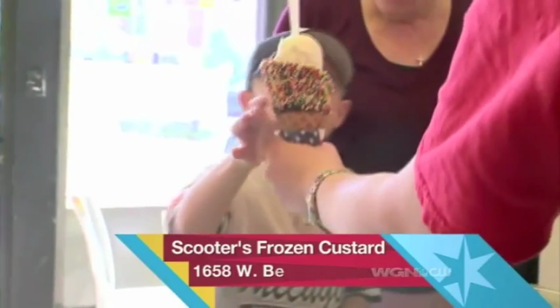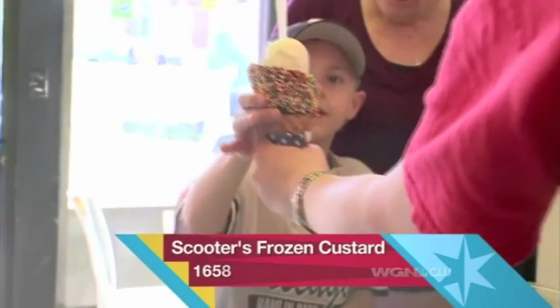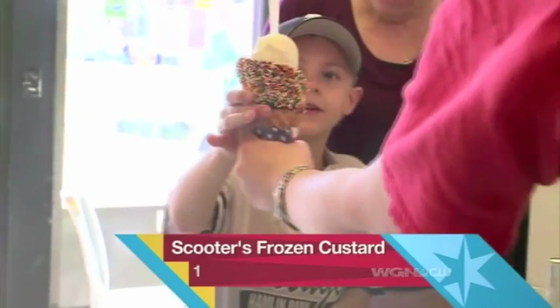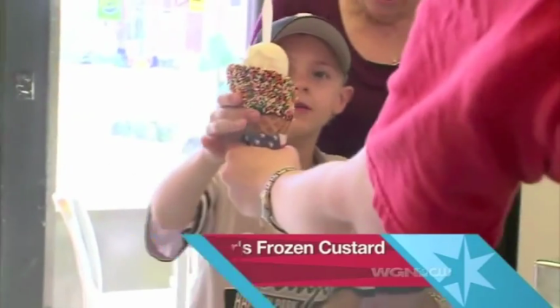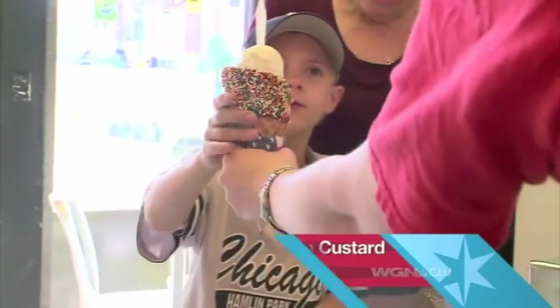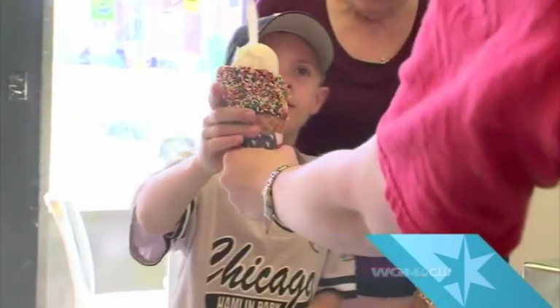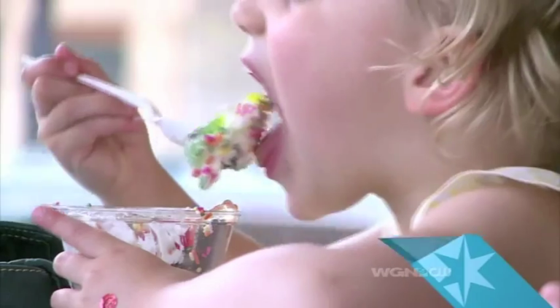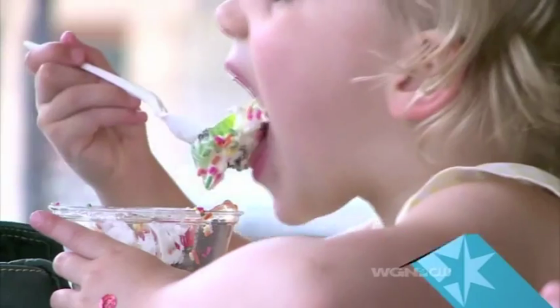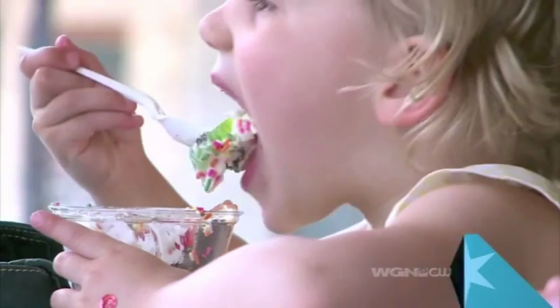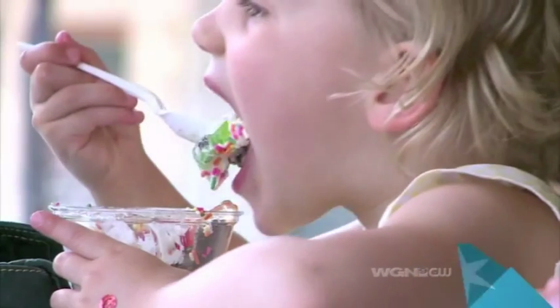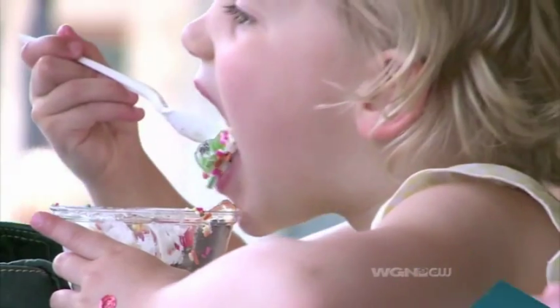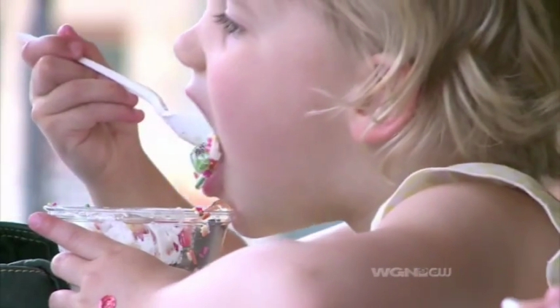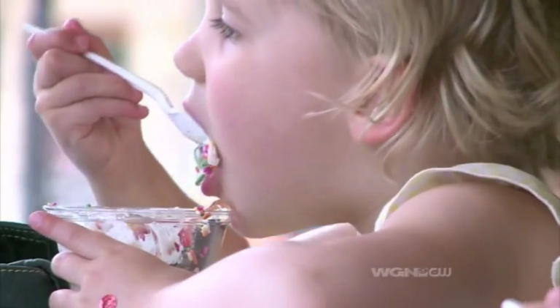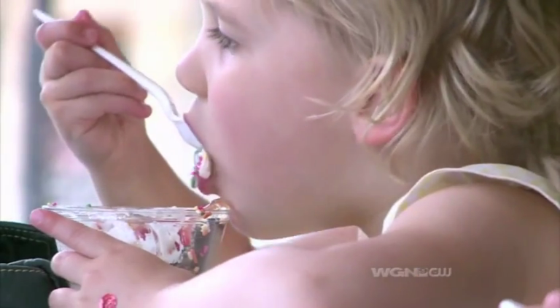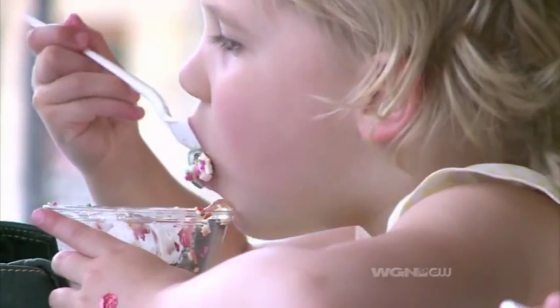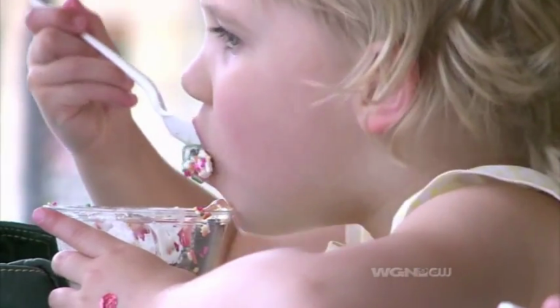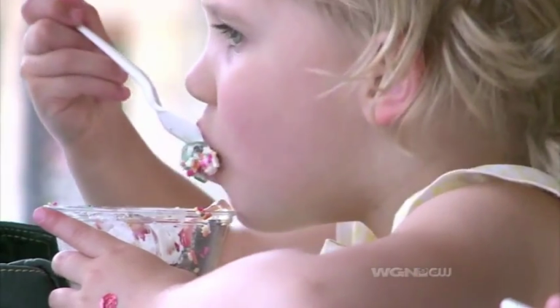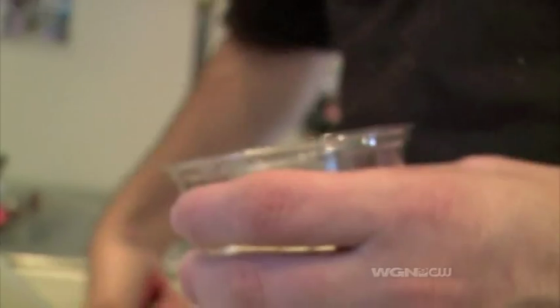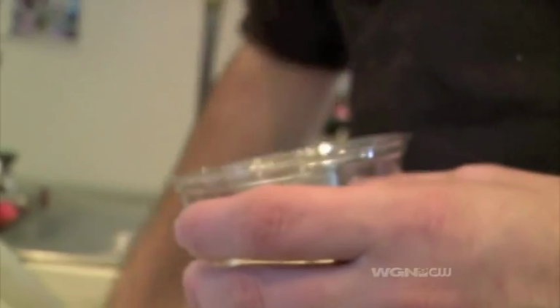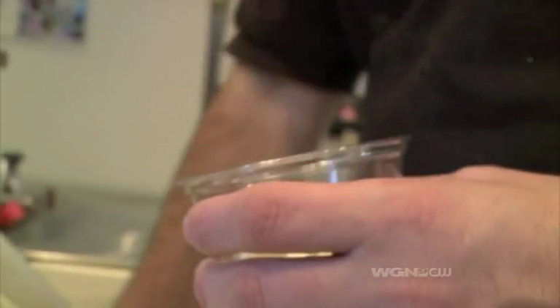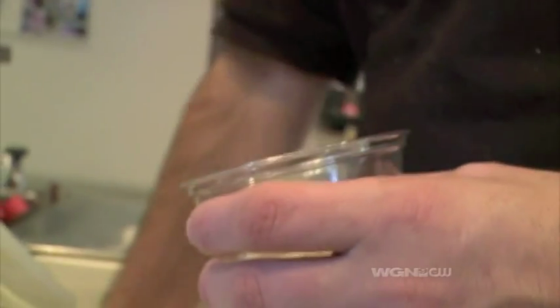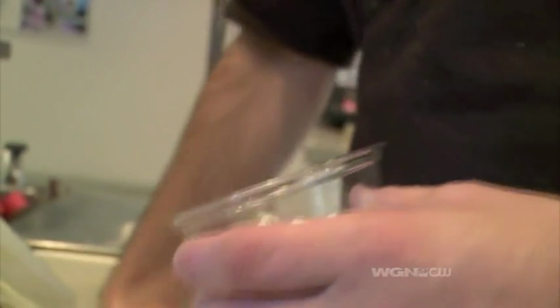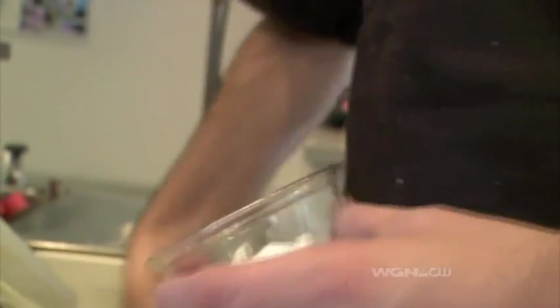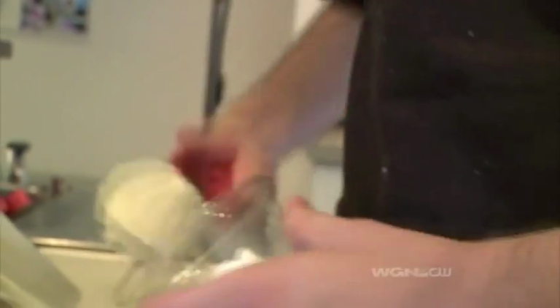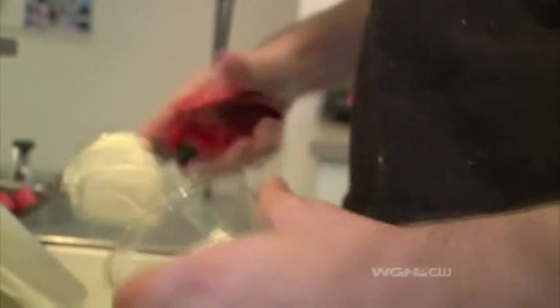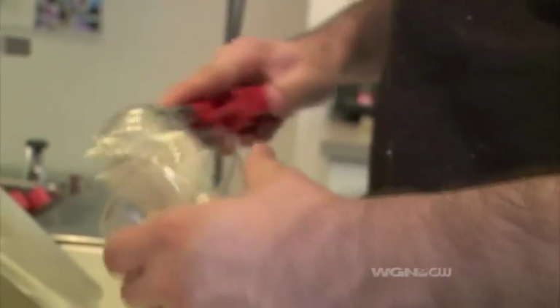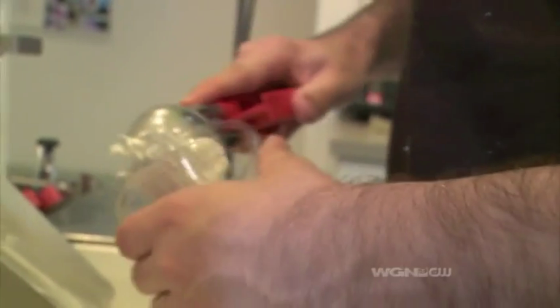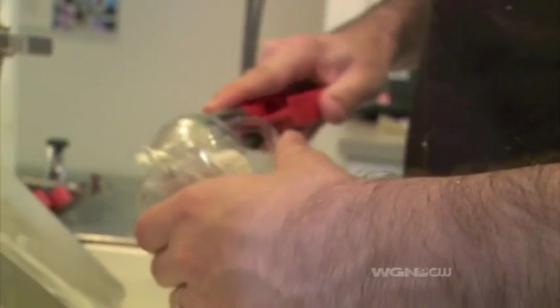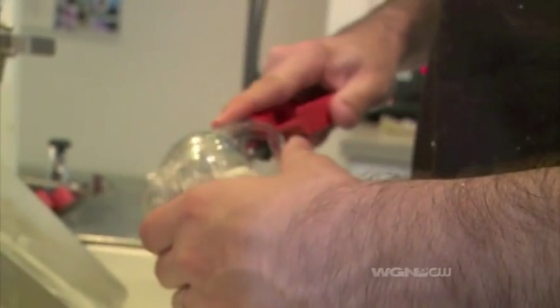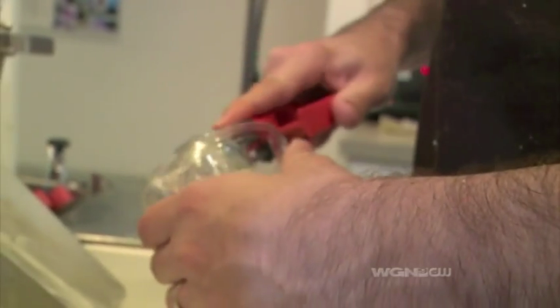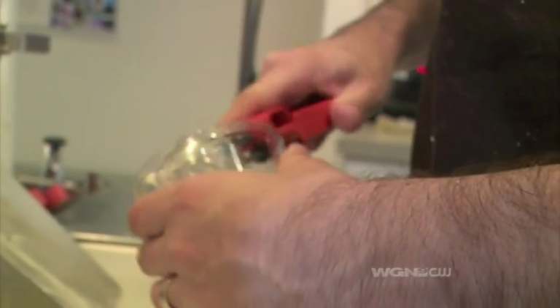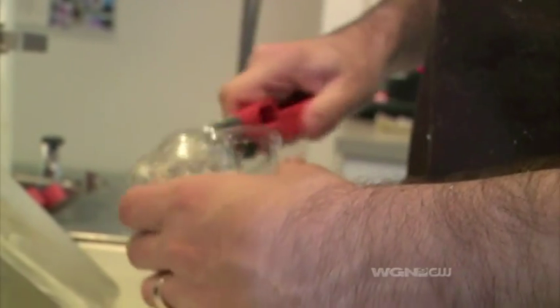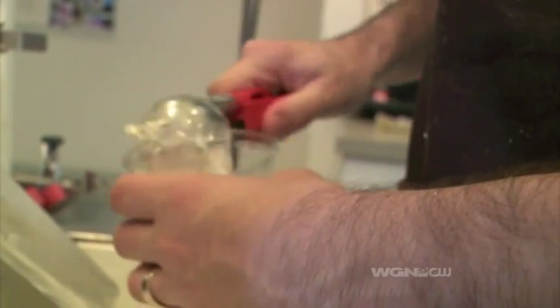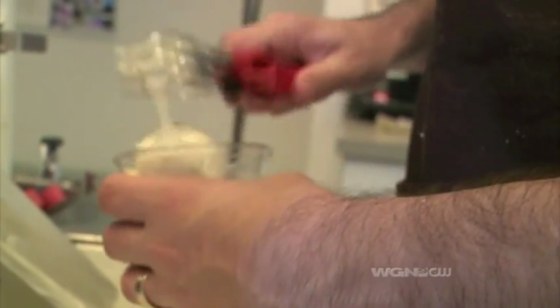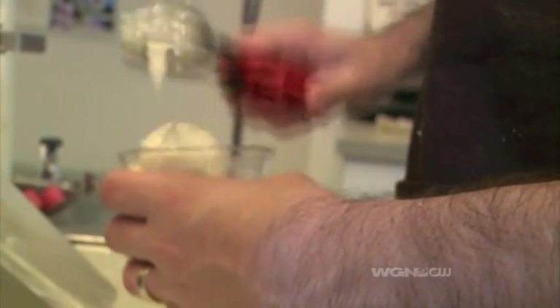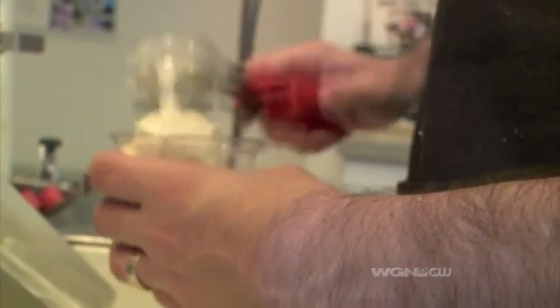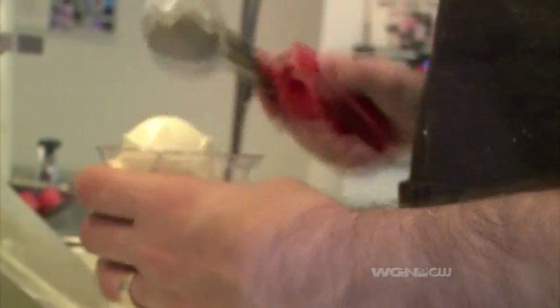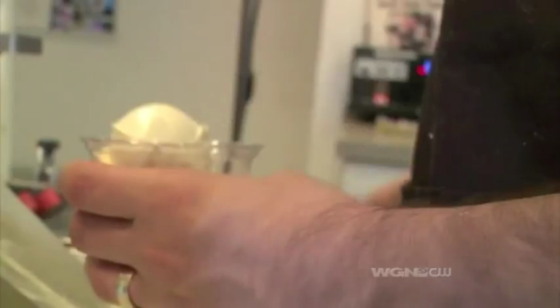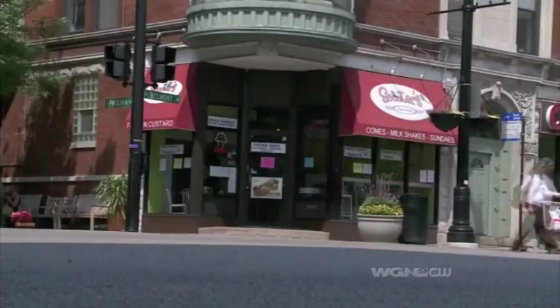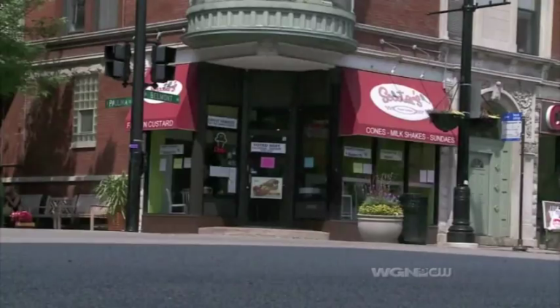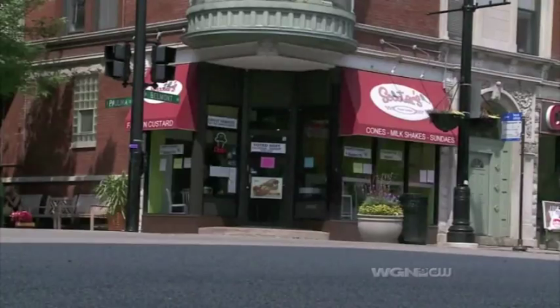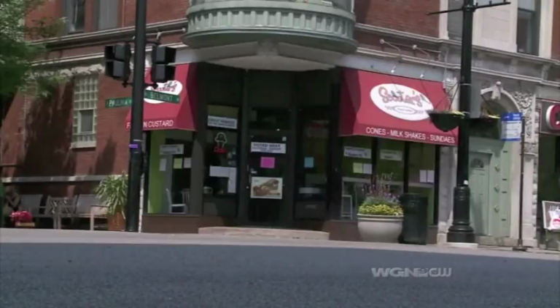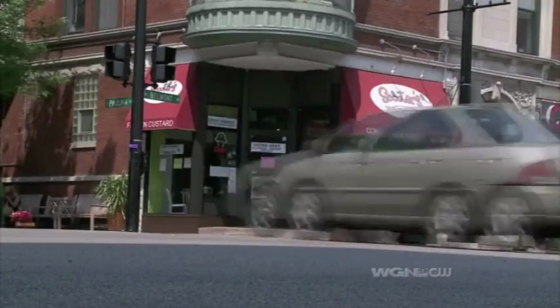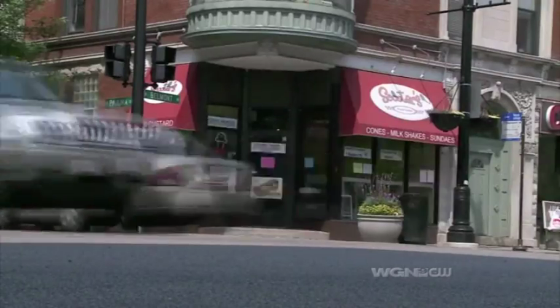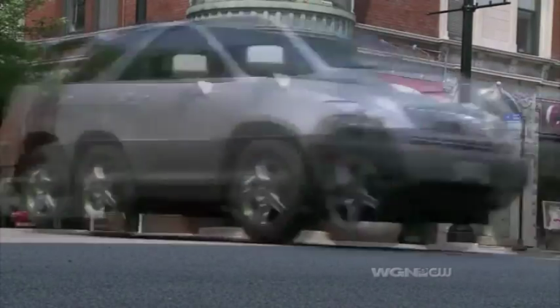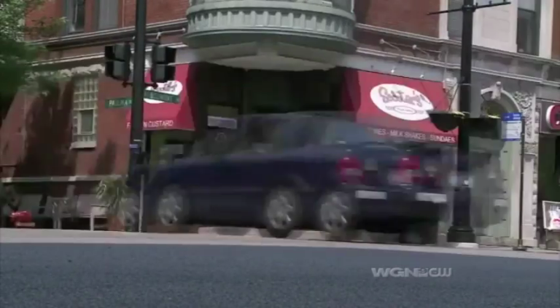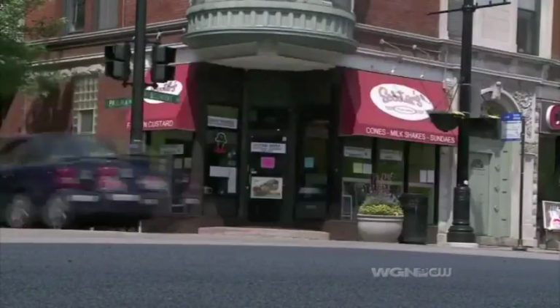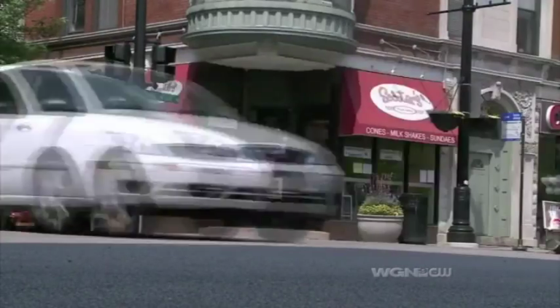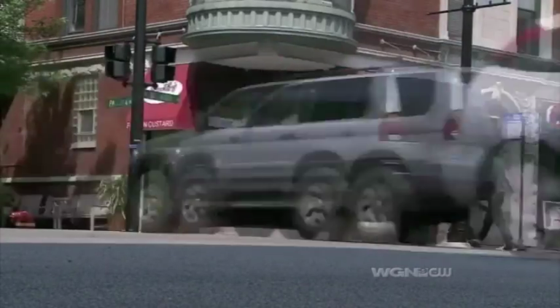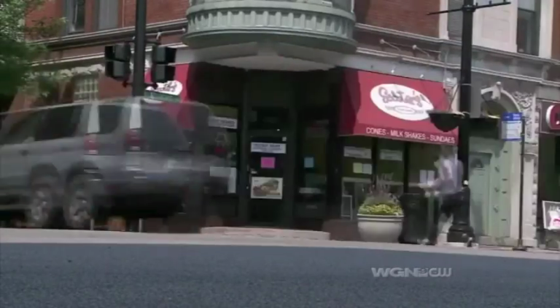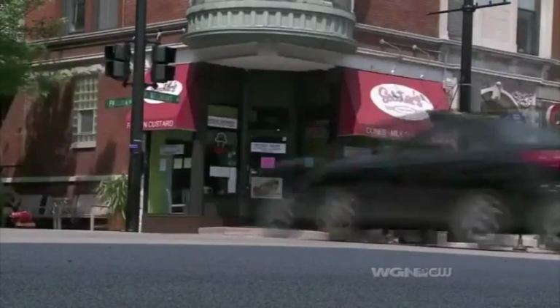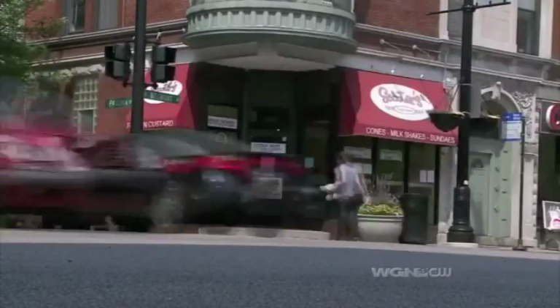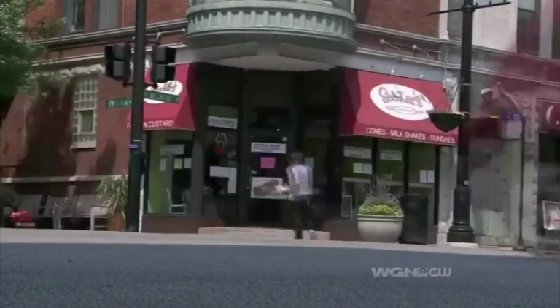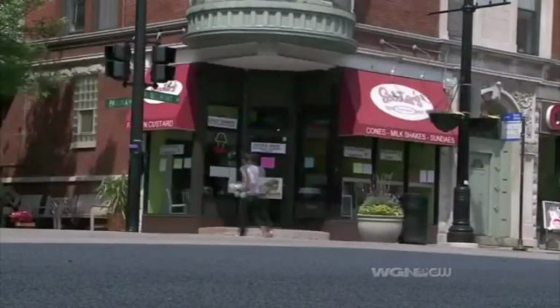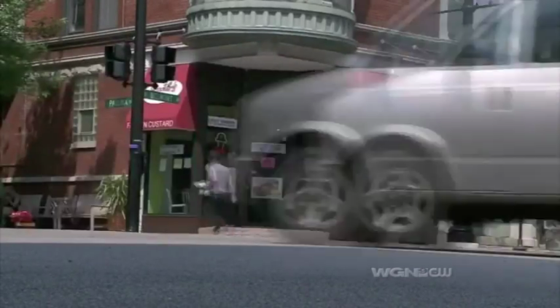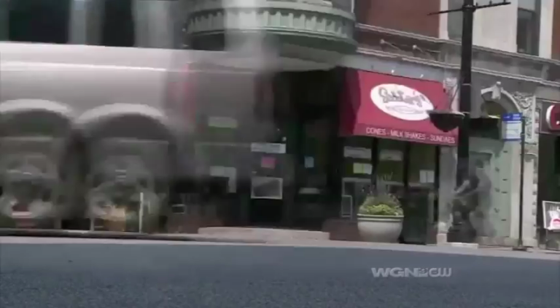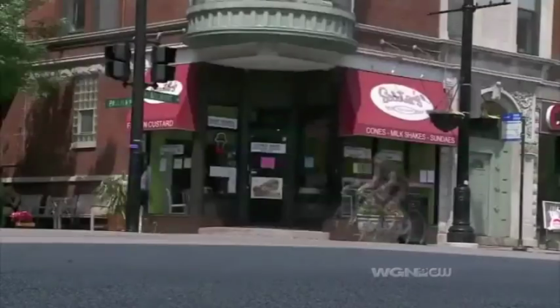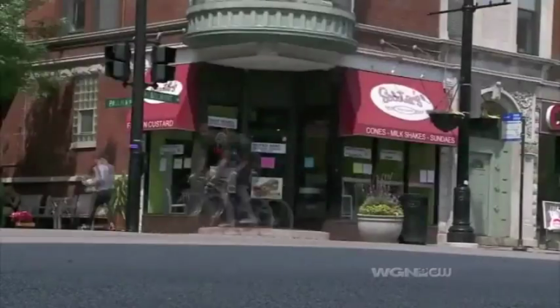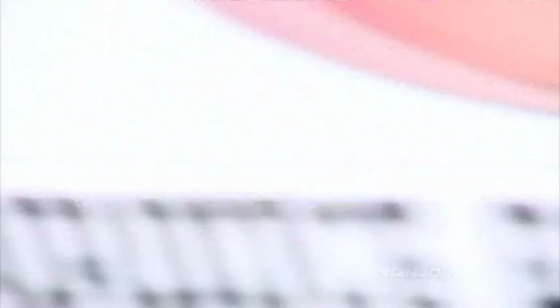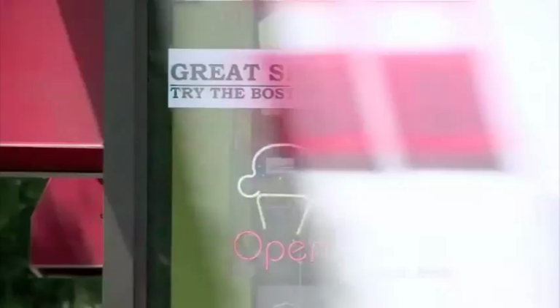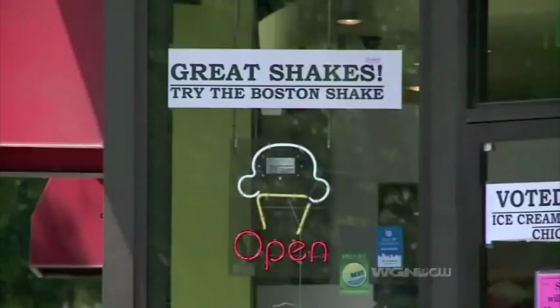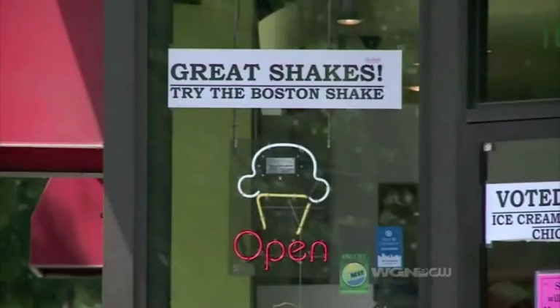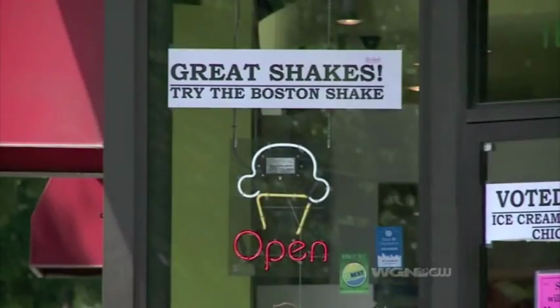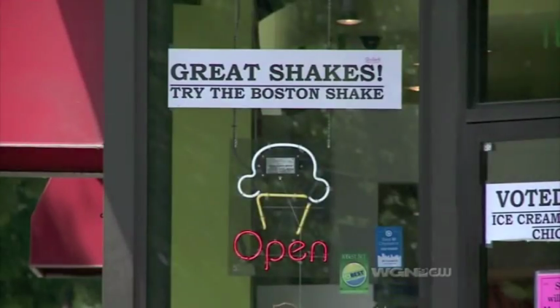Smiling faces, happy stomachs, and fresh frozen custard are all readily available on the corner of Belmont and Paulina in Lakeview.